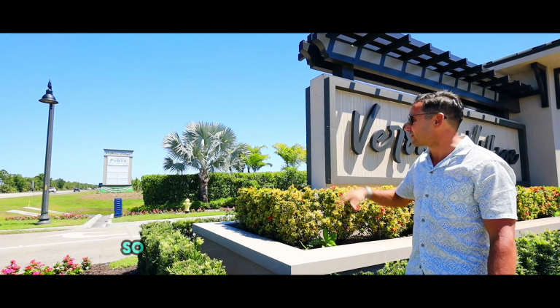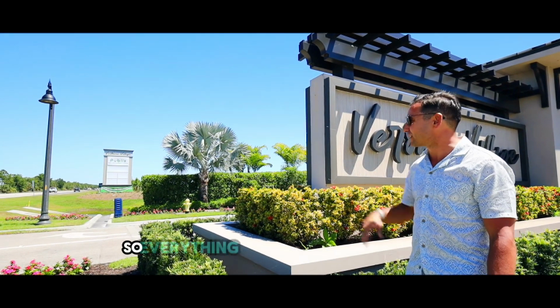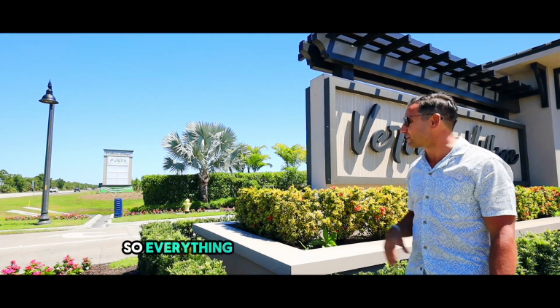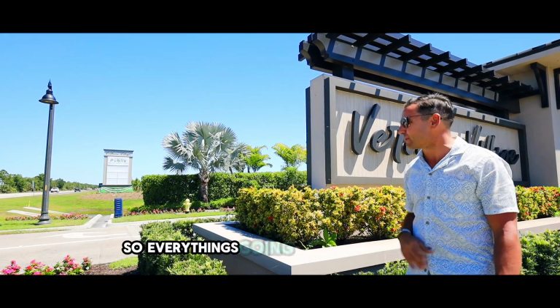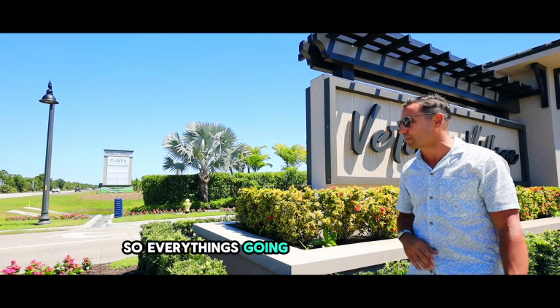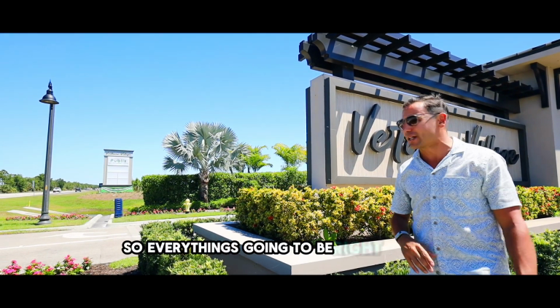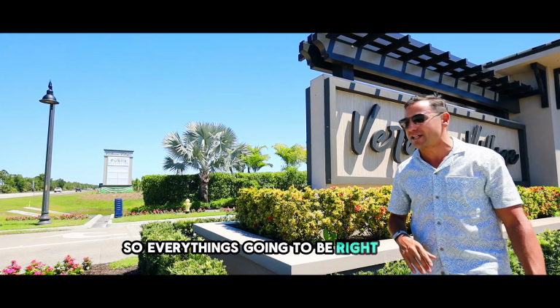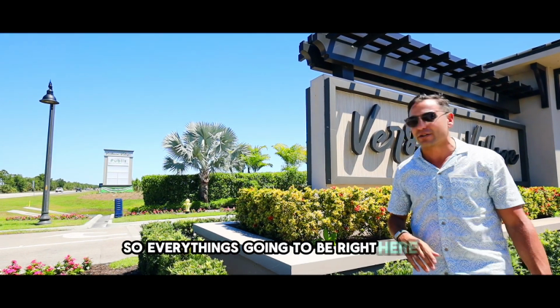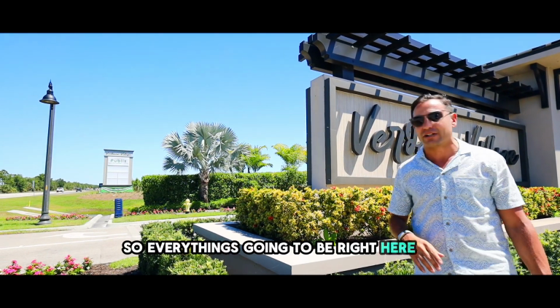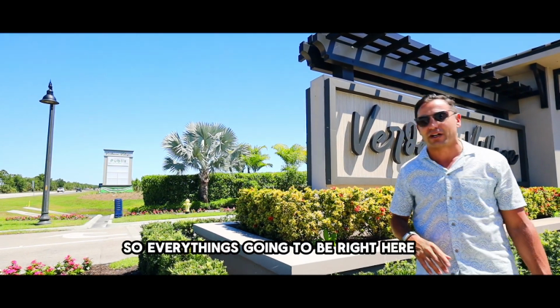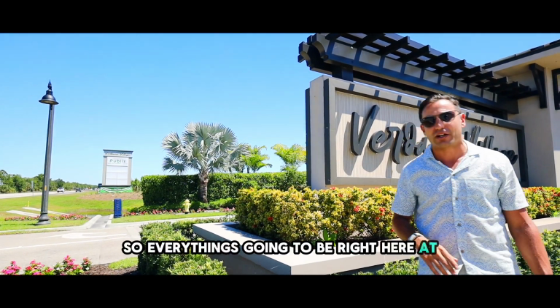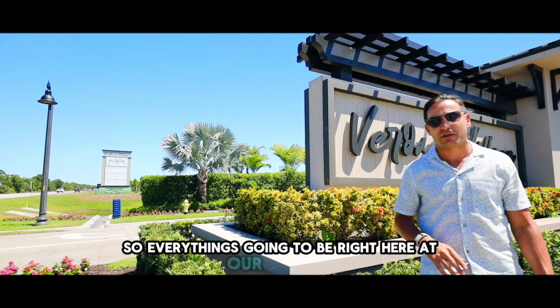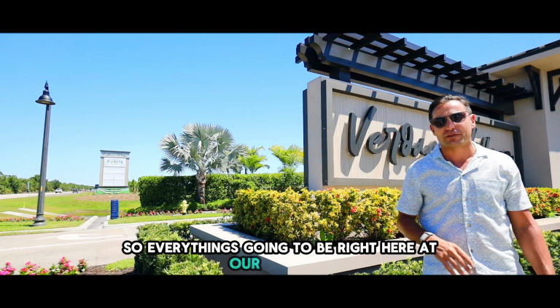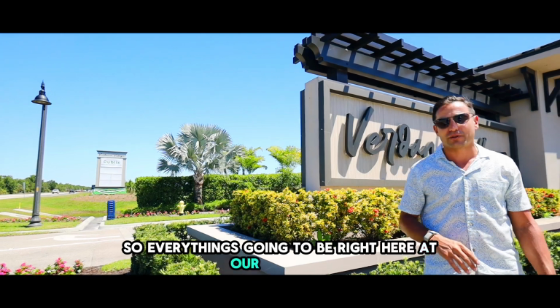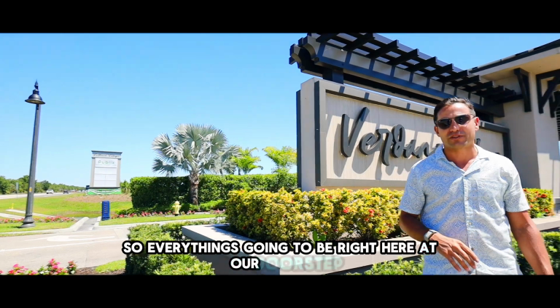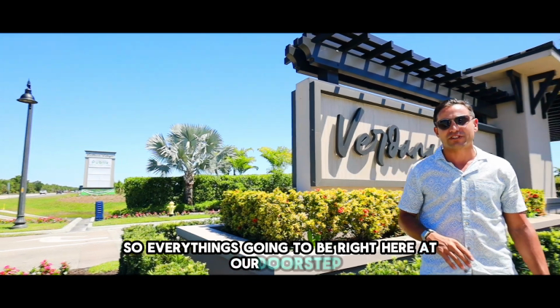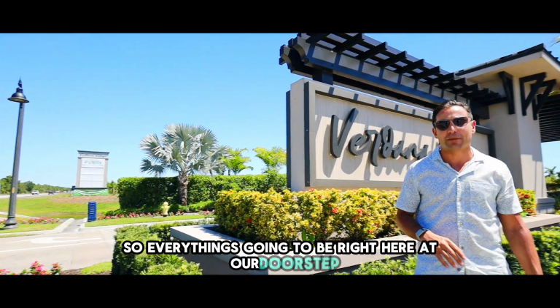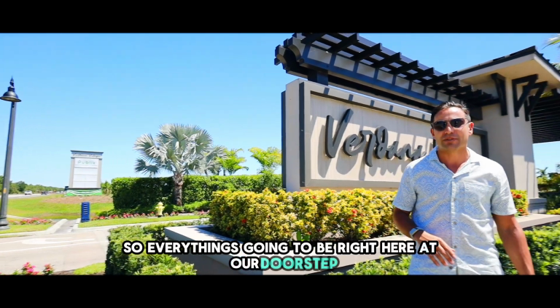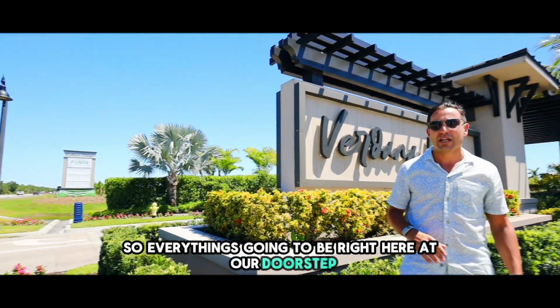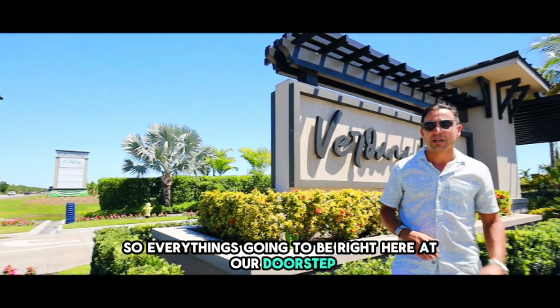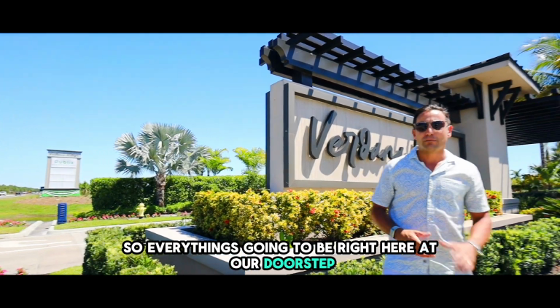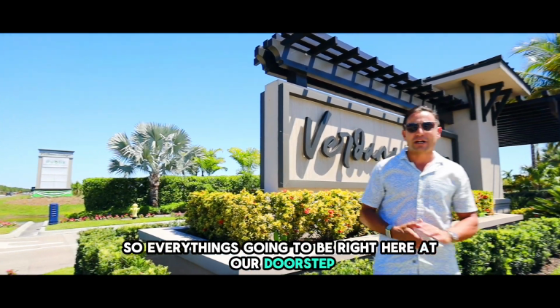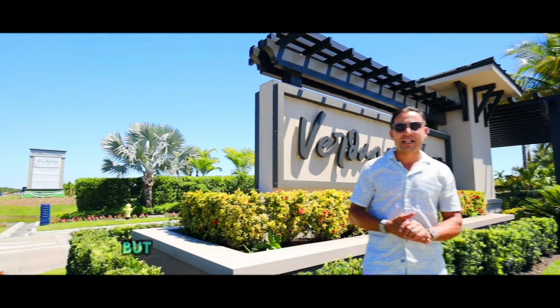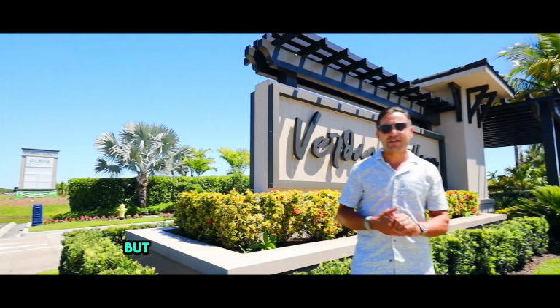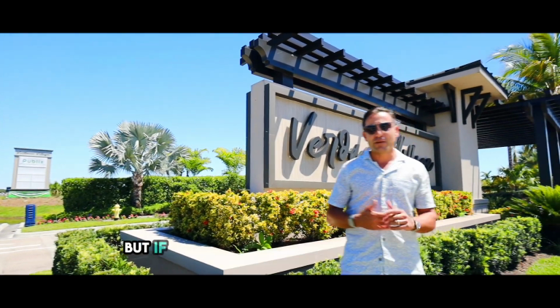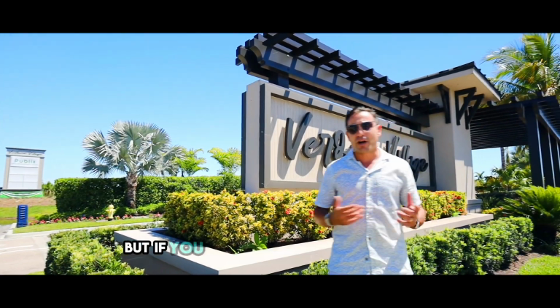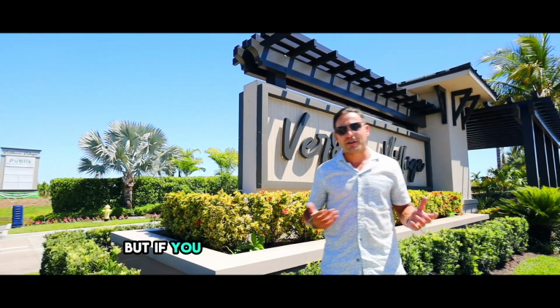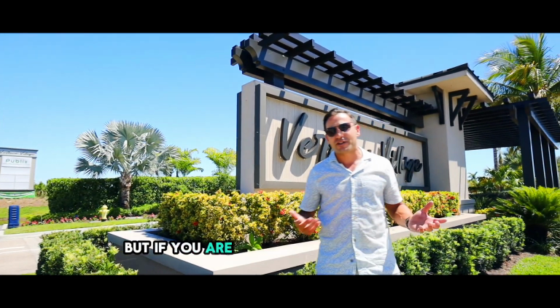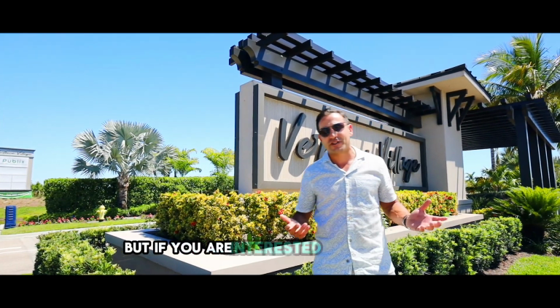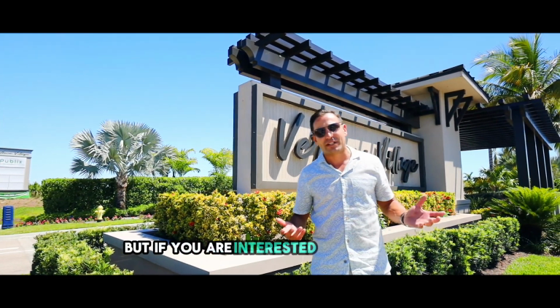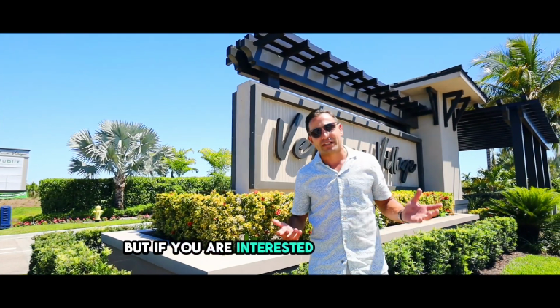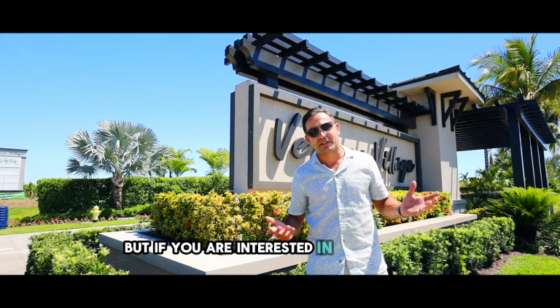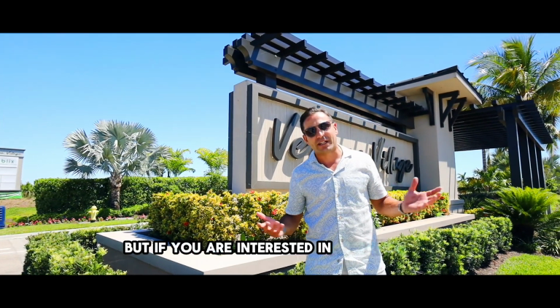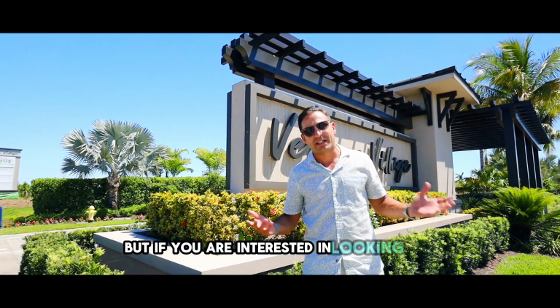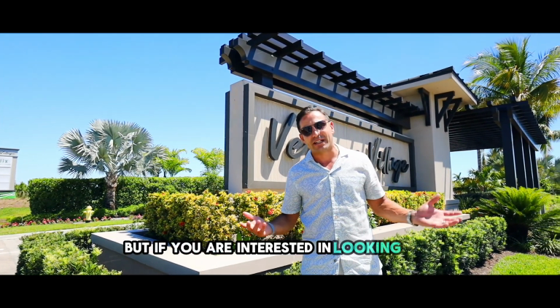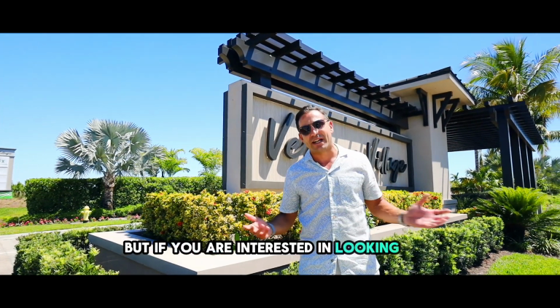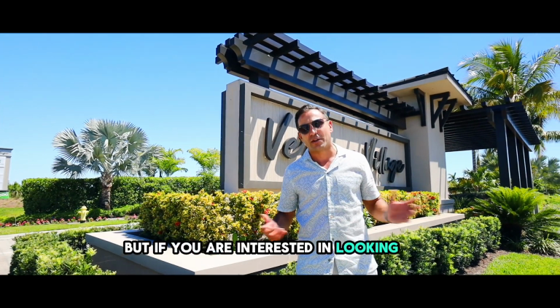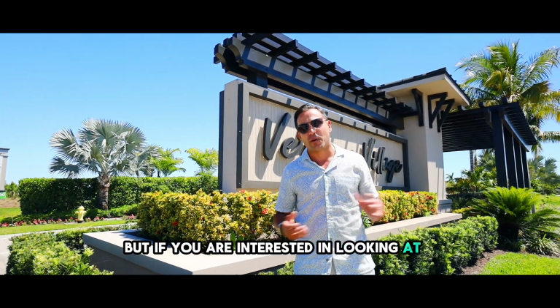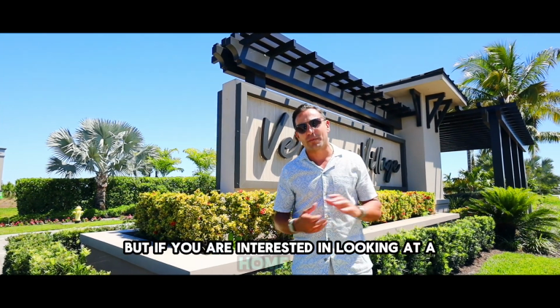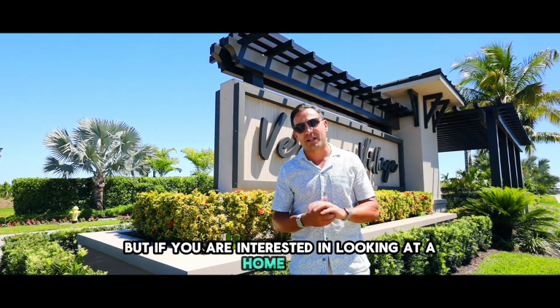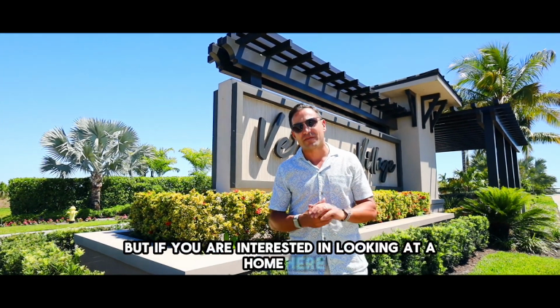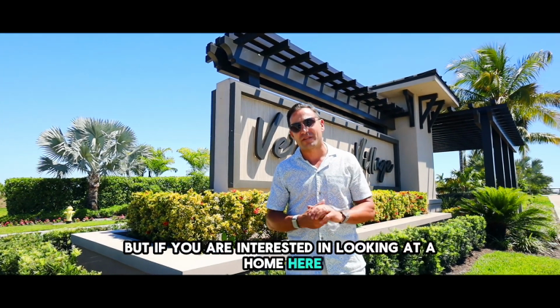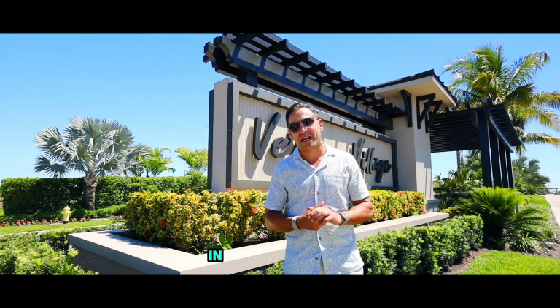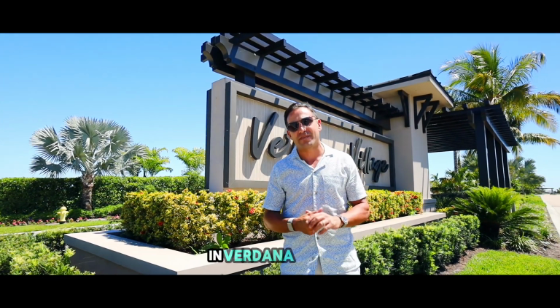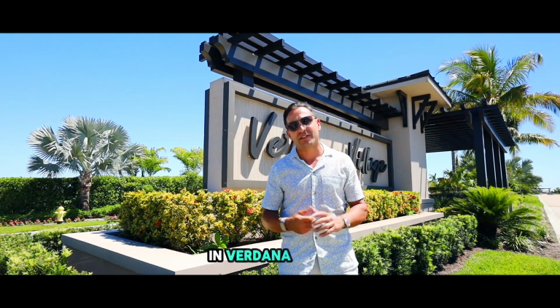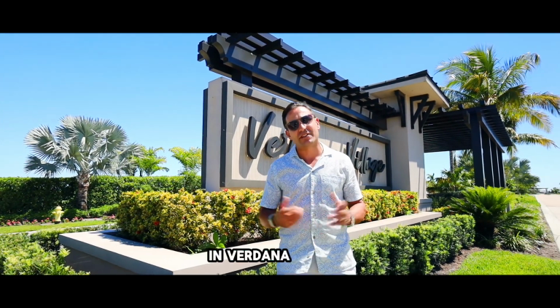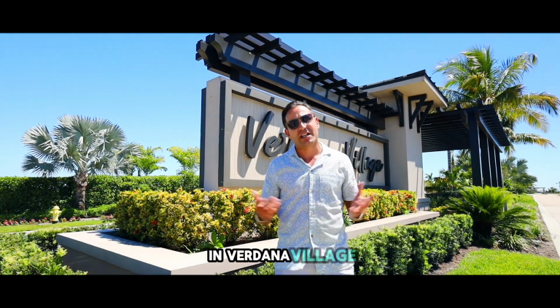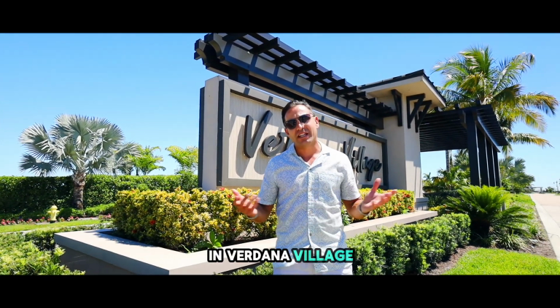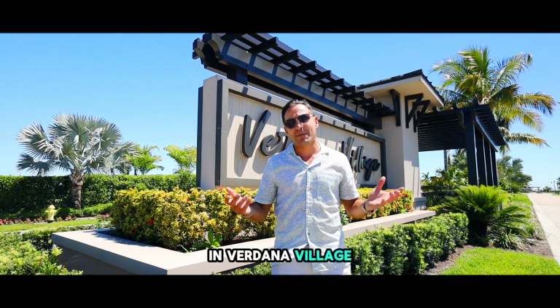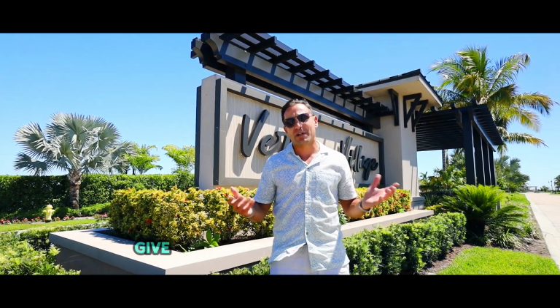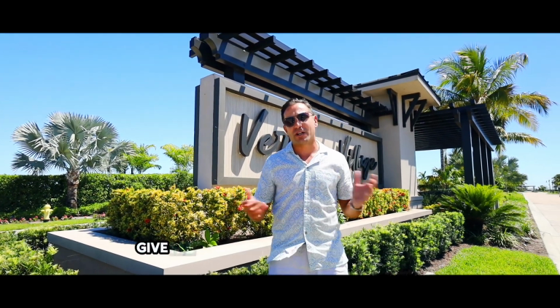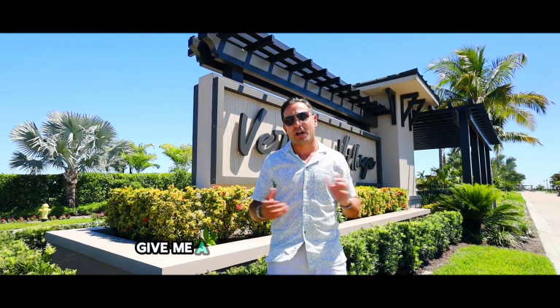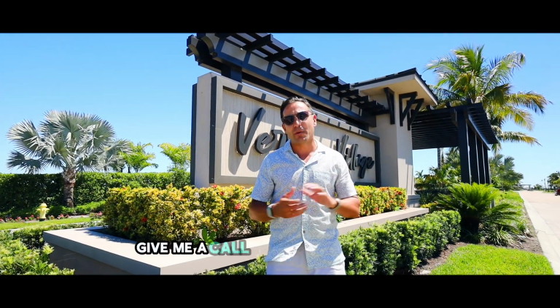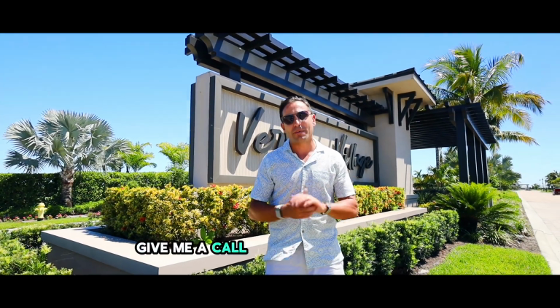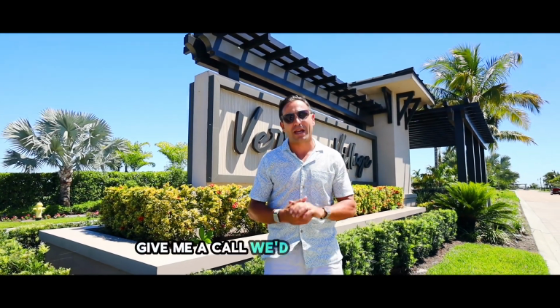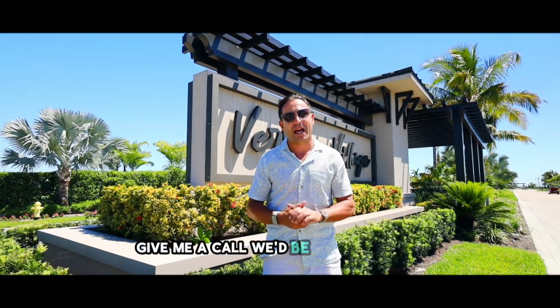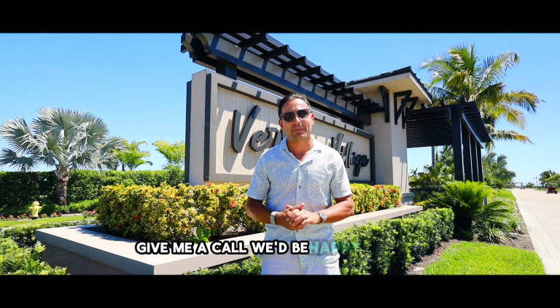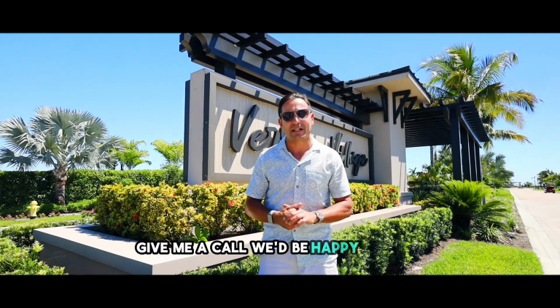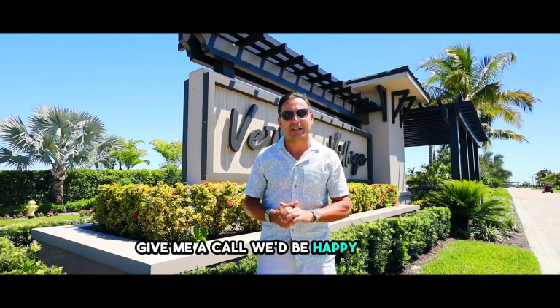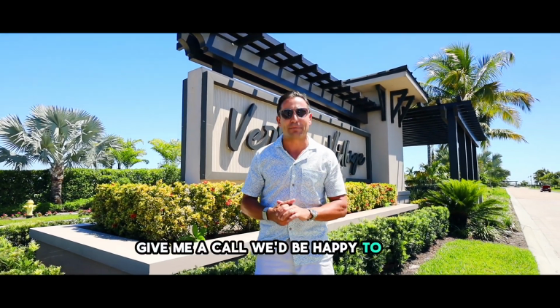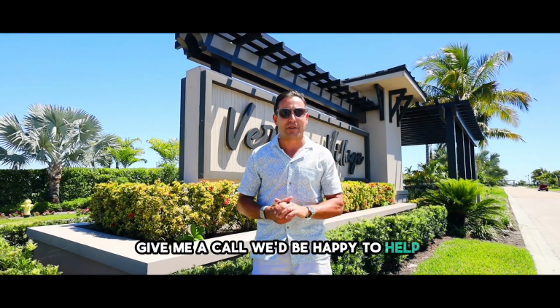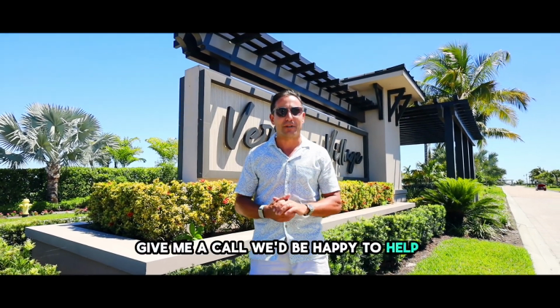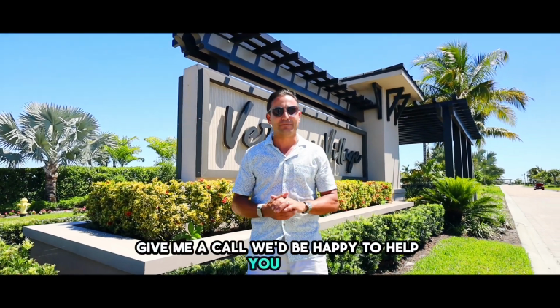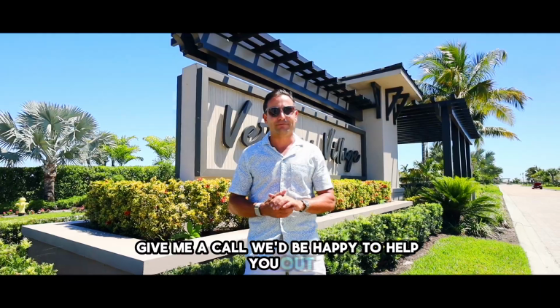So everything's going to be right here on our doorsteps. But if you are interested in looking at a home here in Verdana Village, give me a call — we'd be happy to help you out.